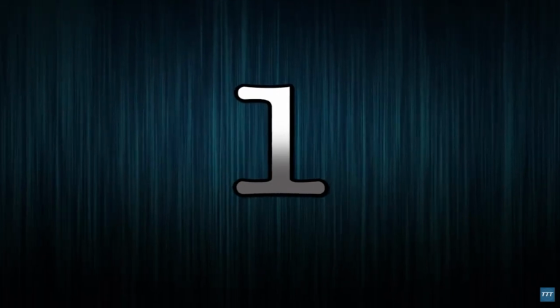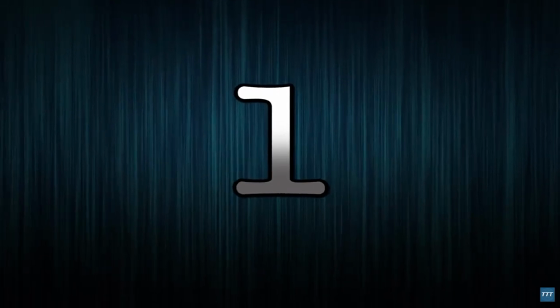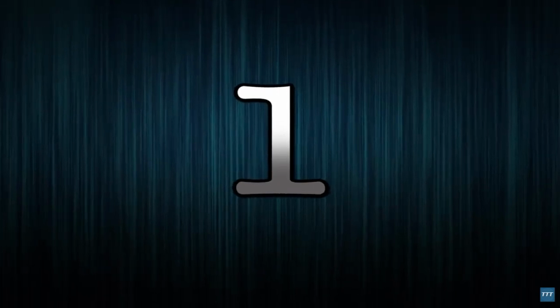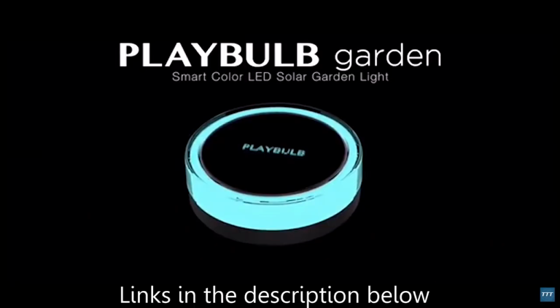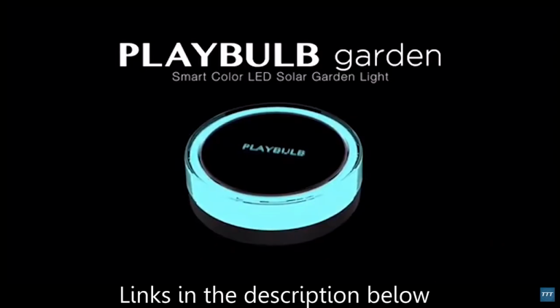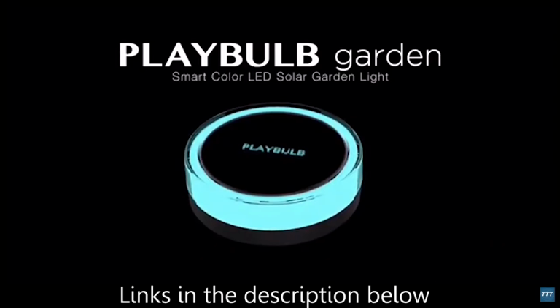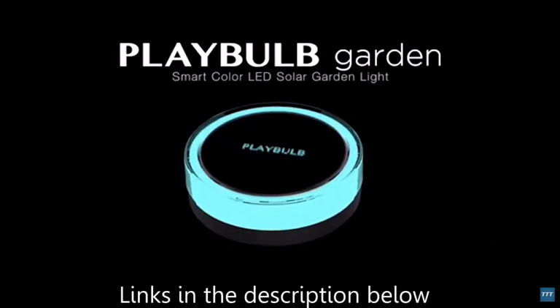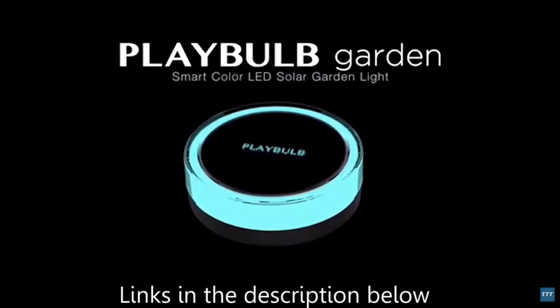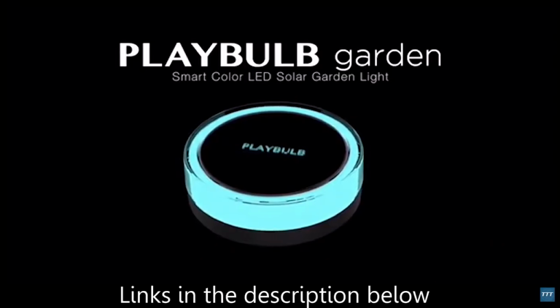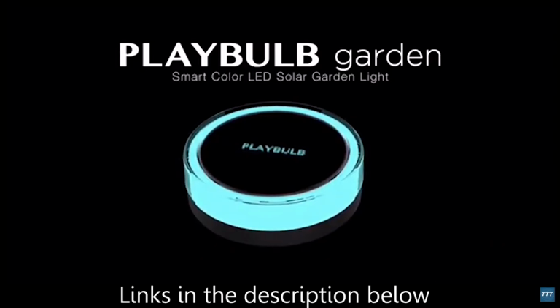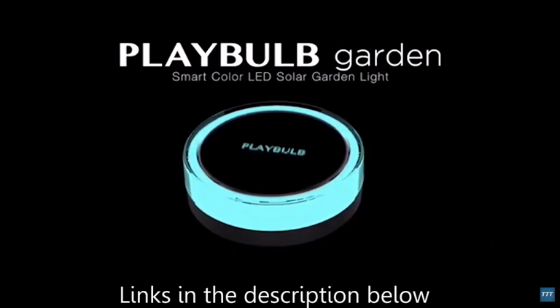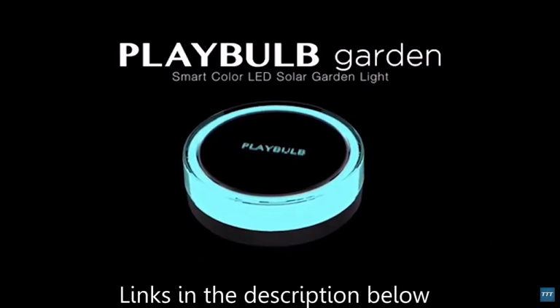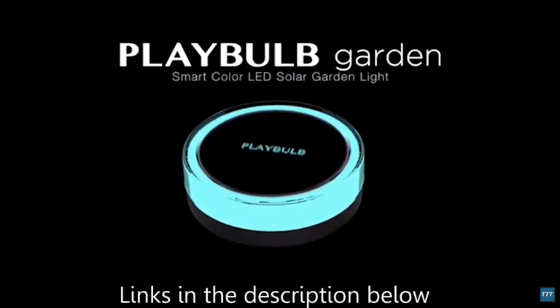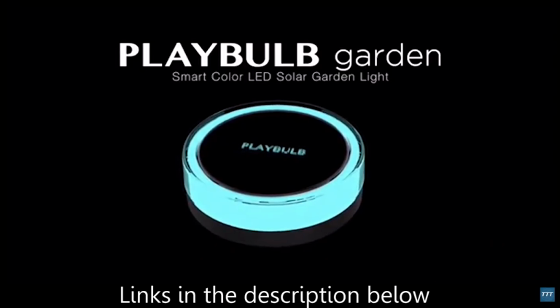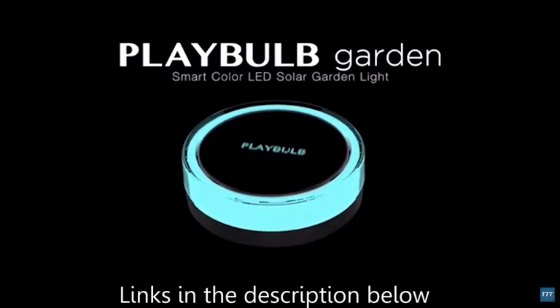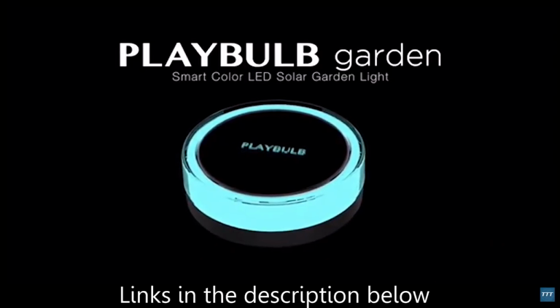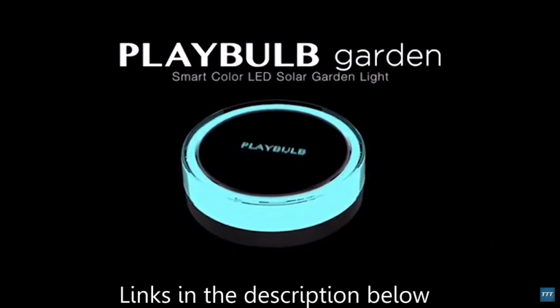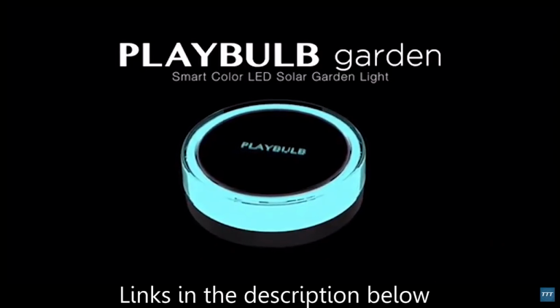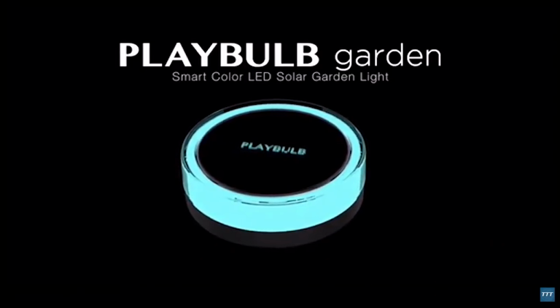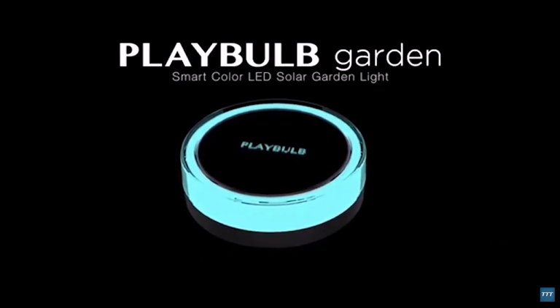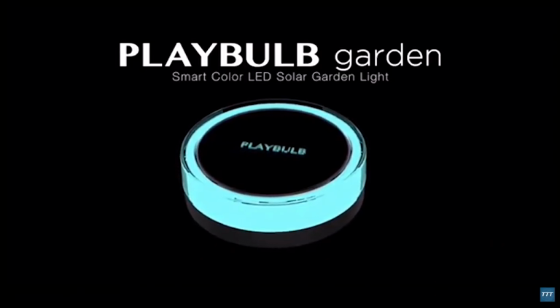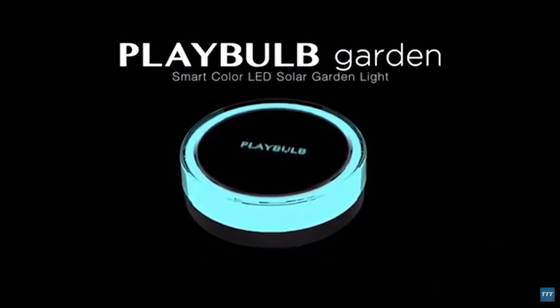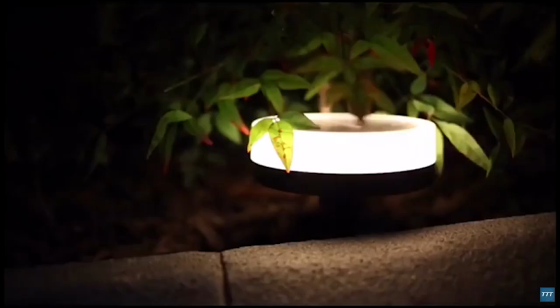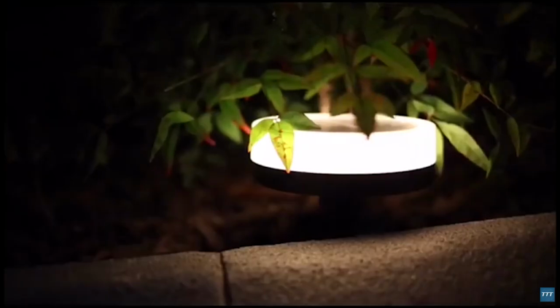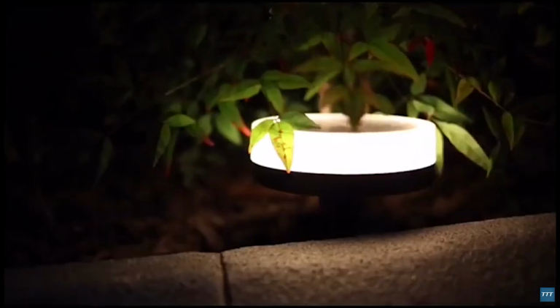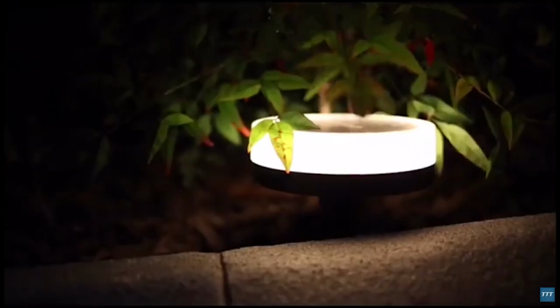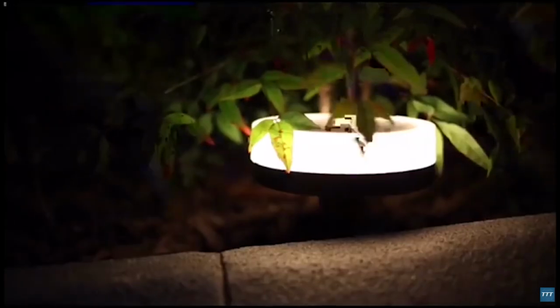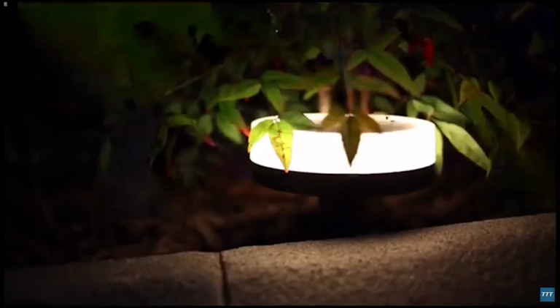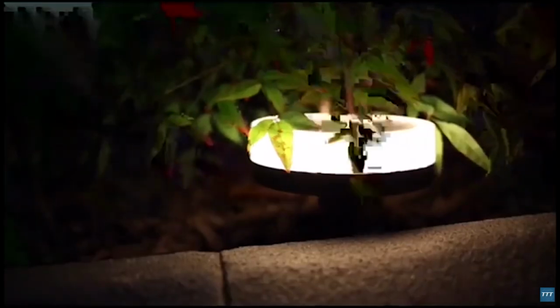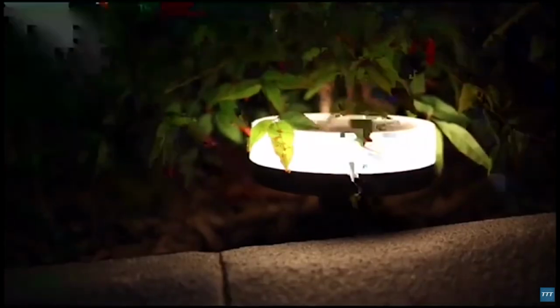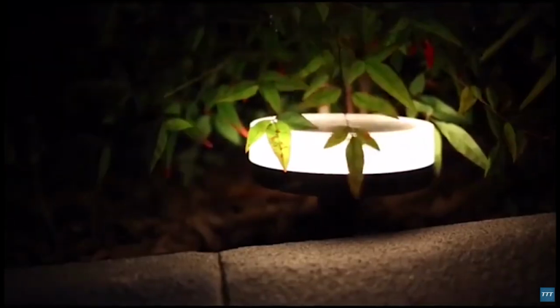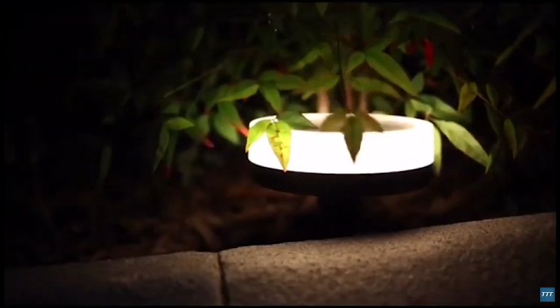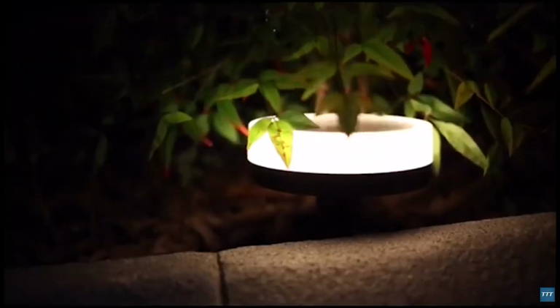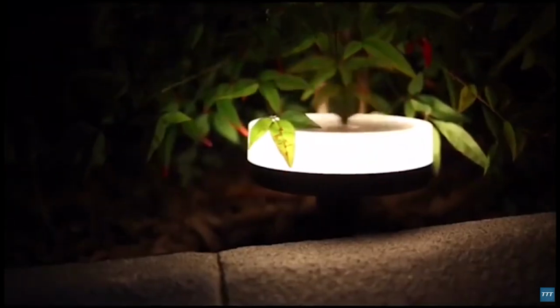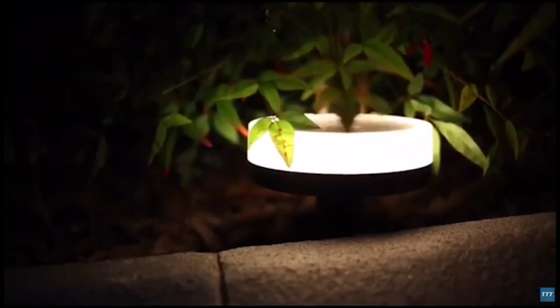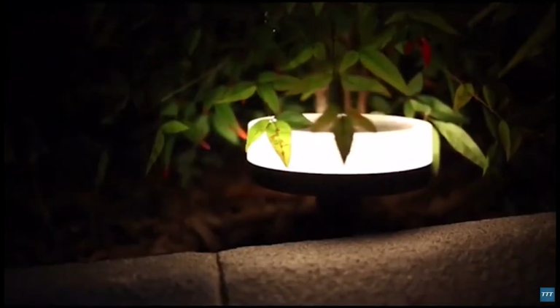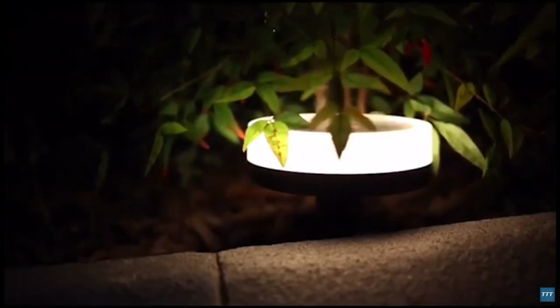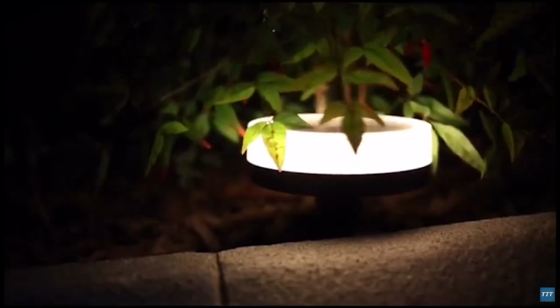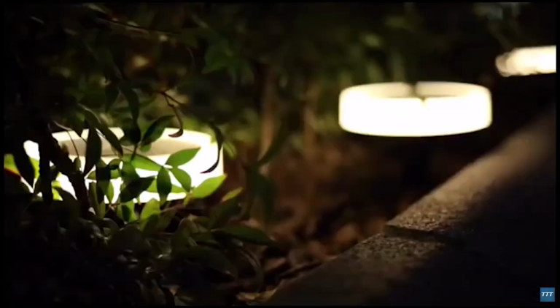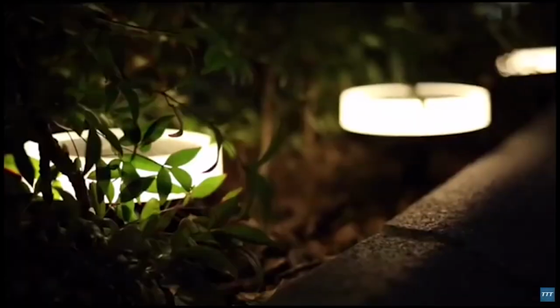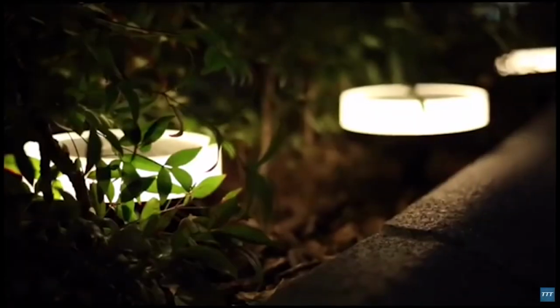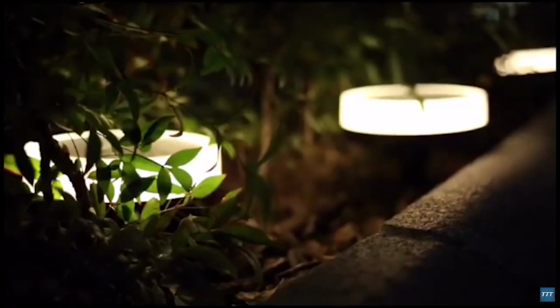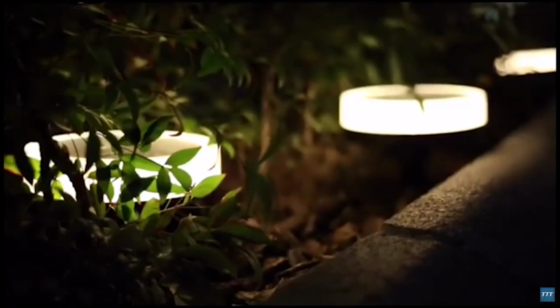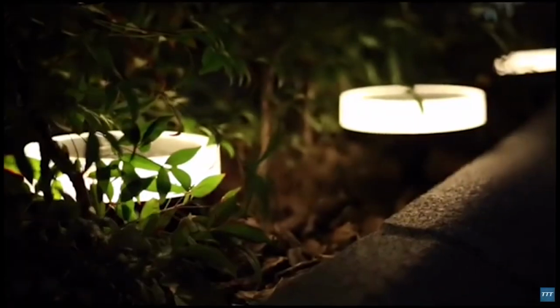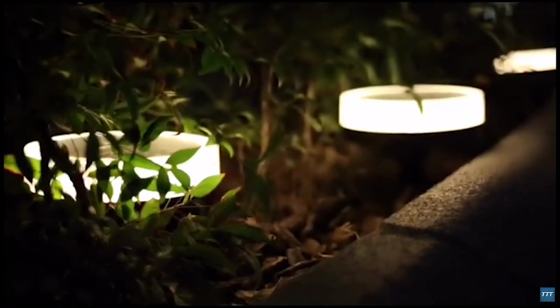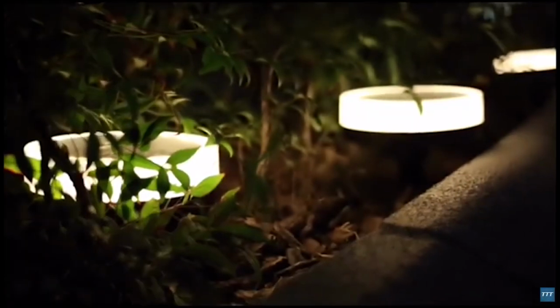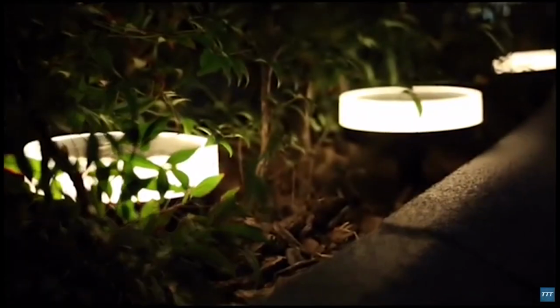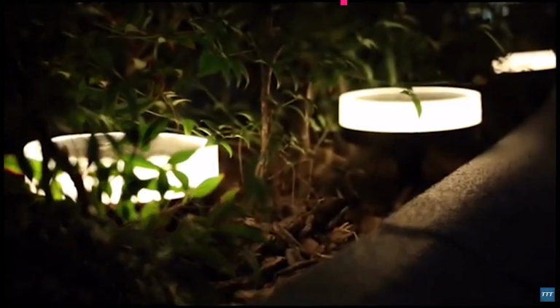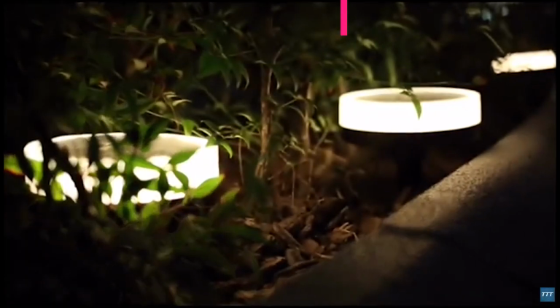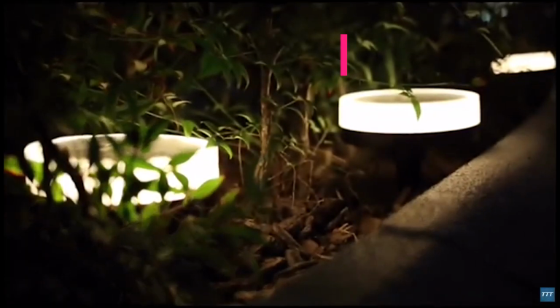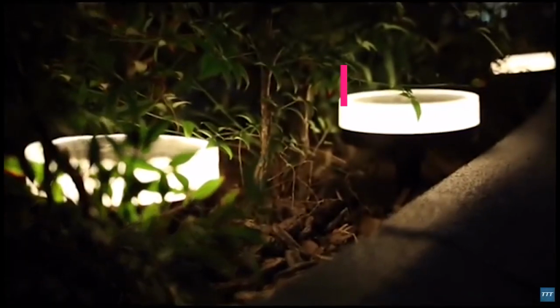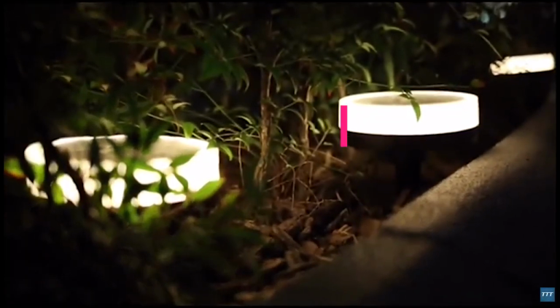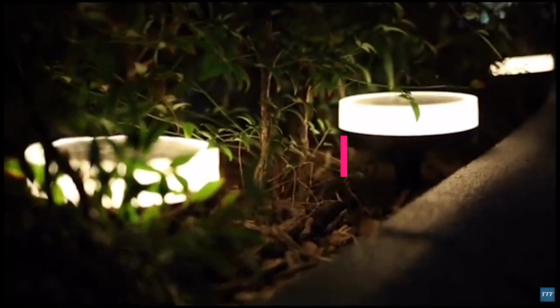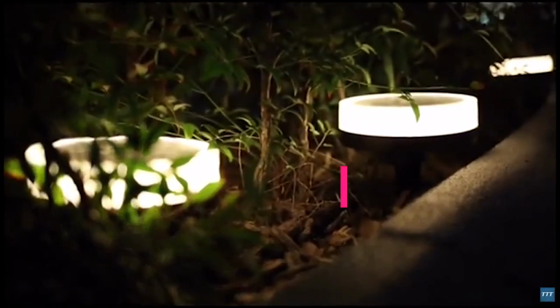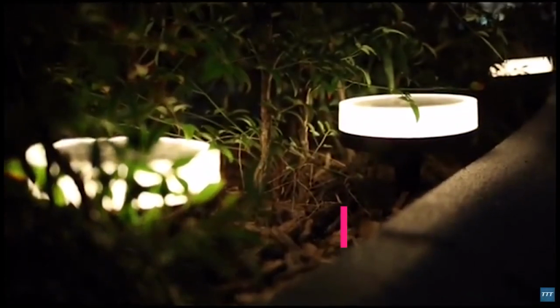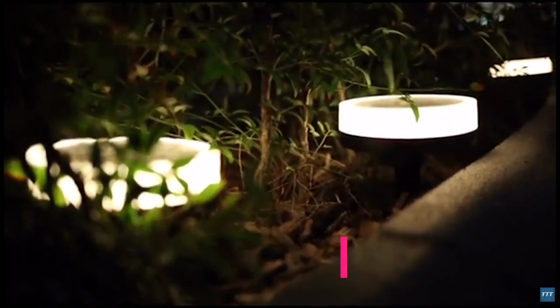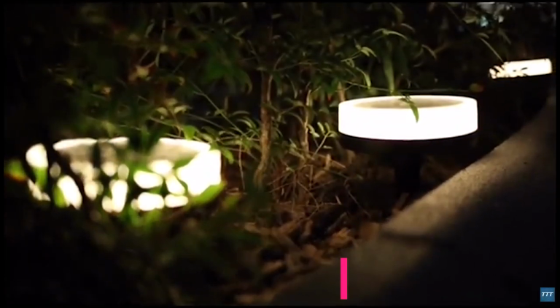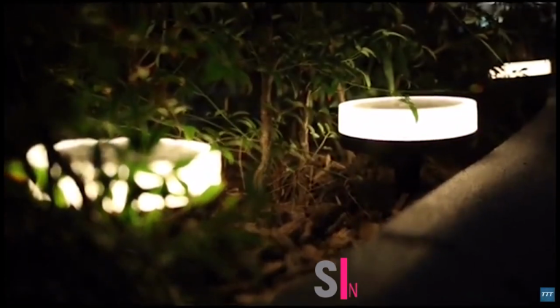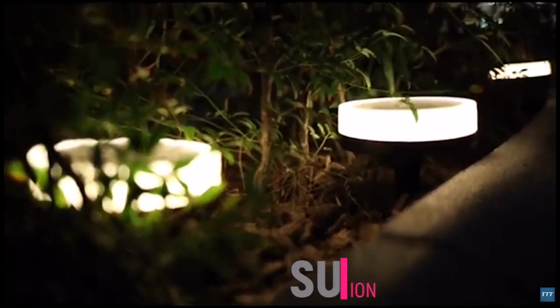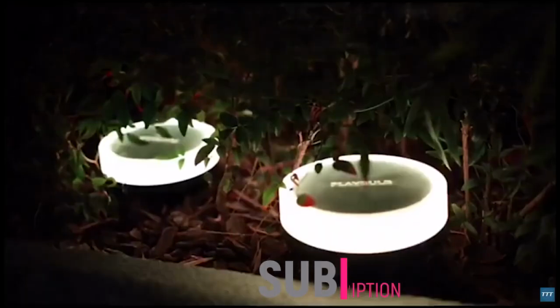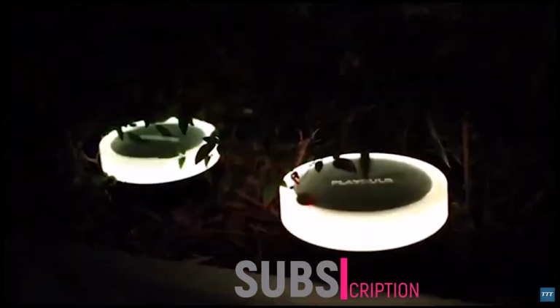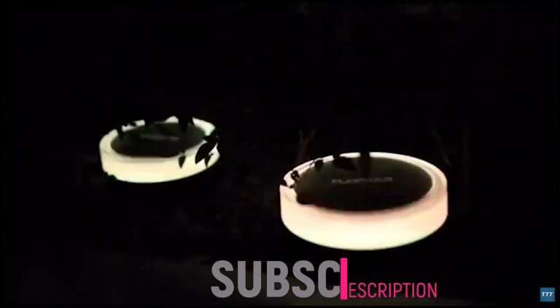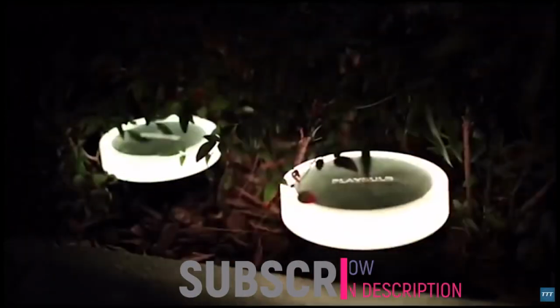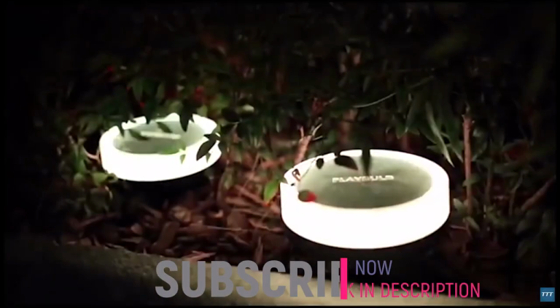Playbulb Garden Light, with Playbulb X Smart App Control. Playbulb Garden lets you add wonderful colors and special lighting effects to your garden.